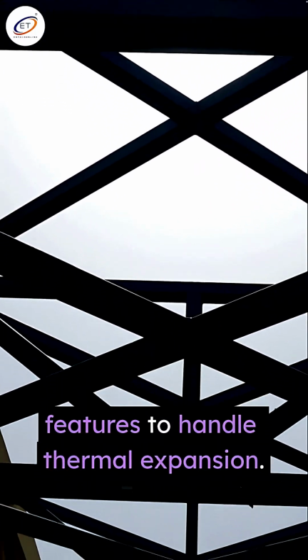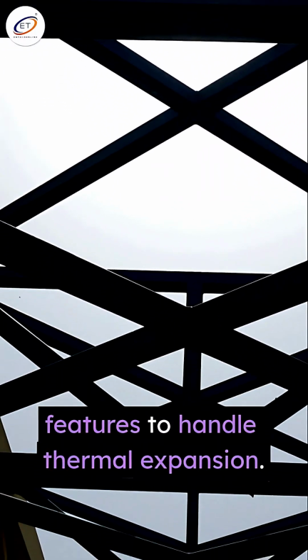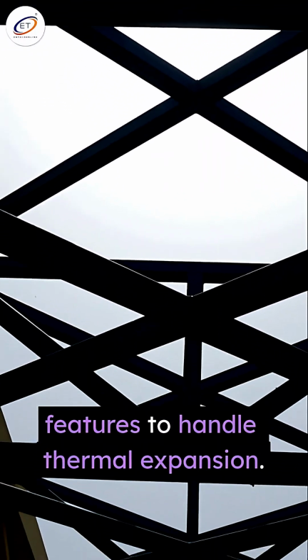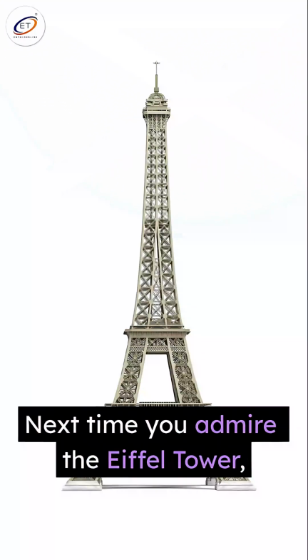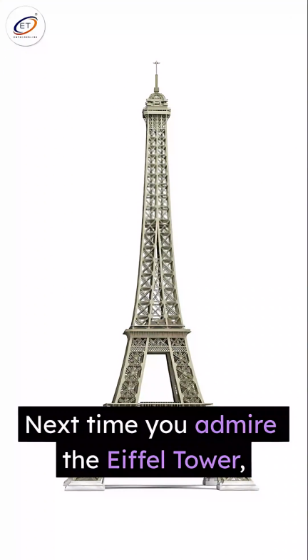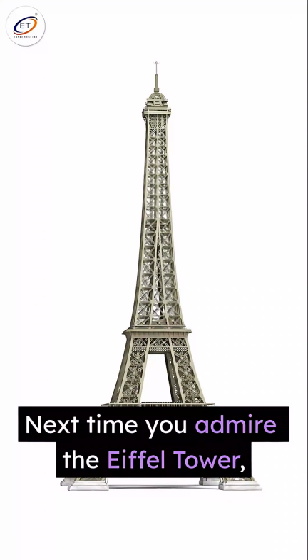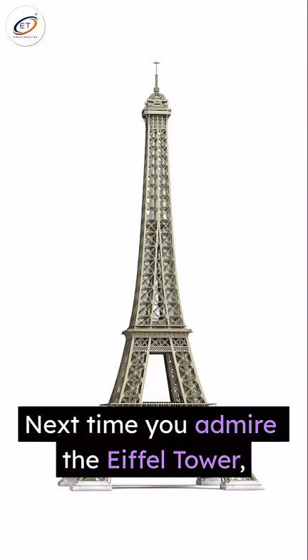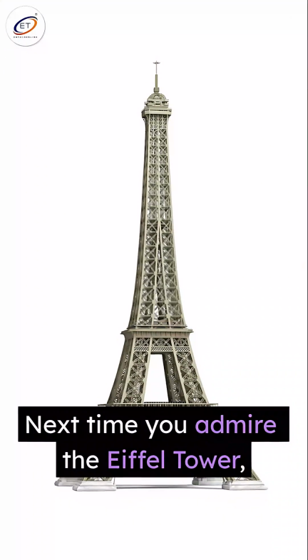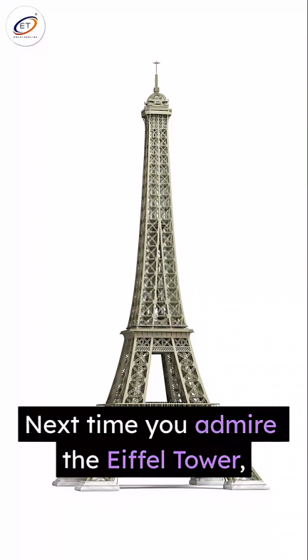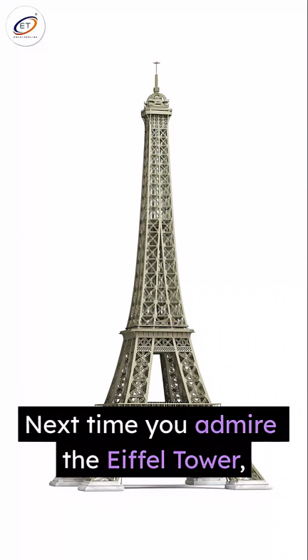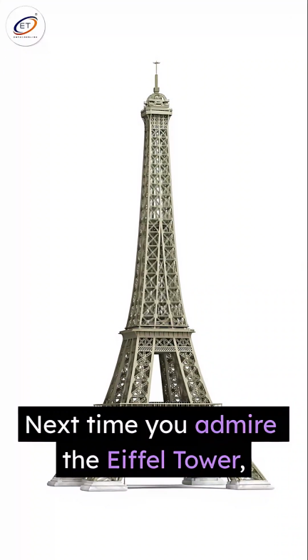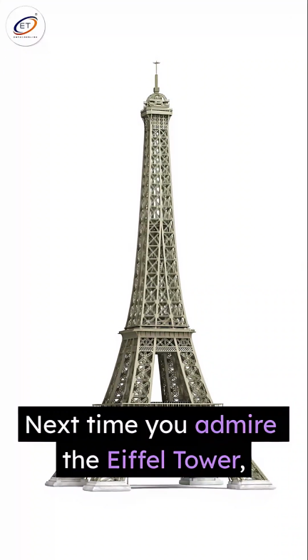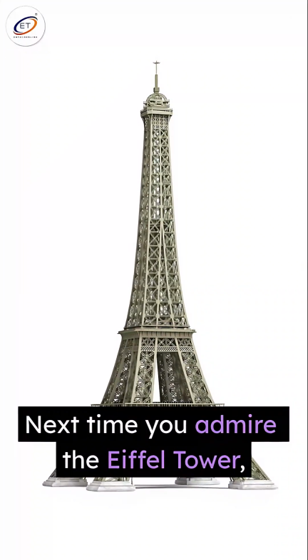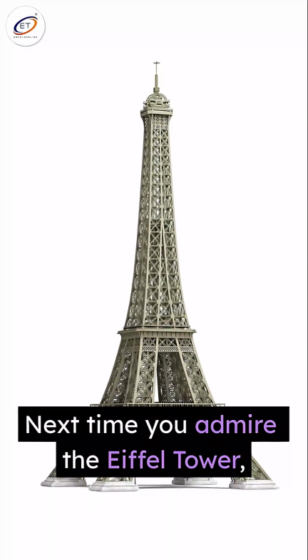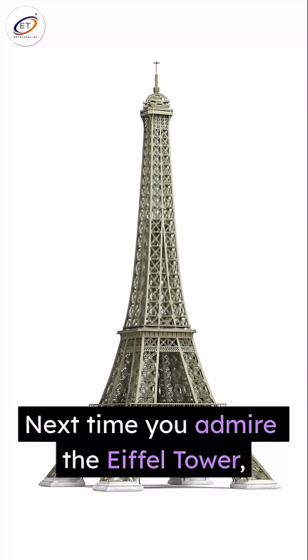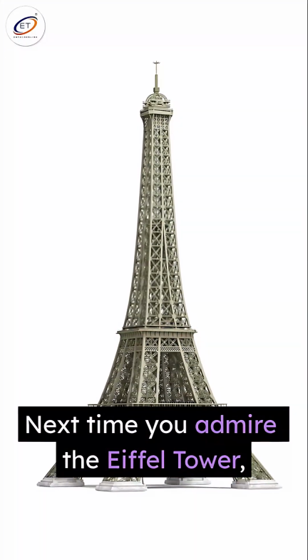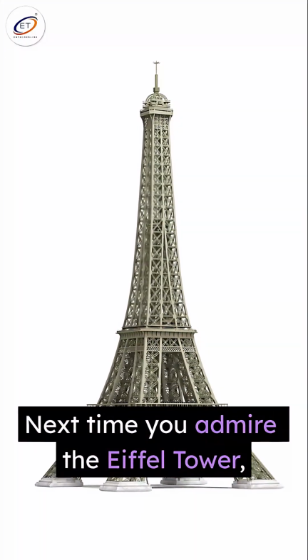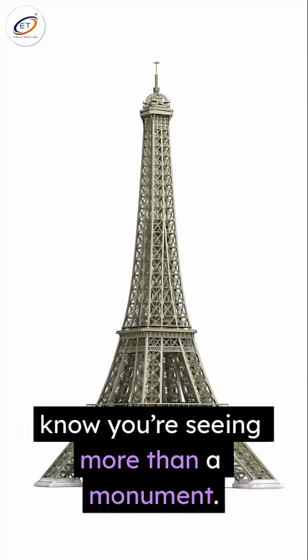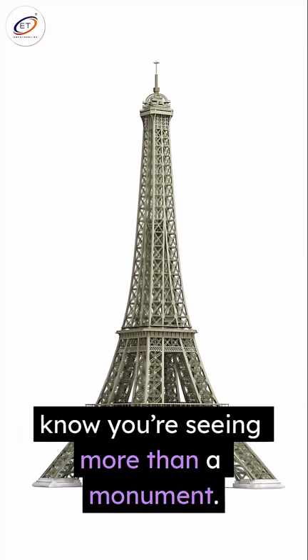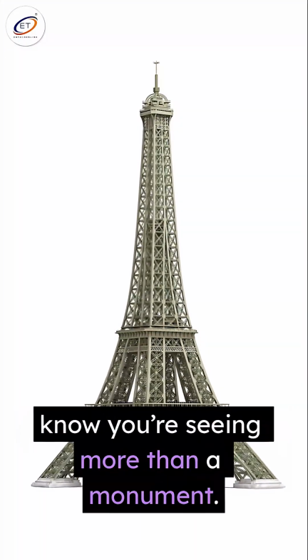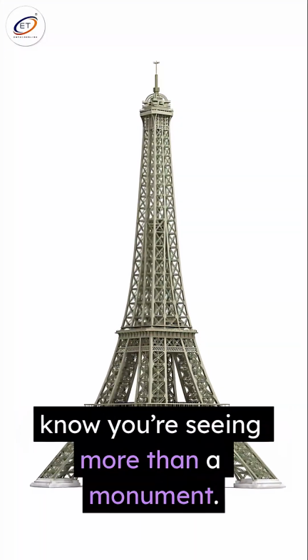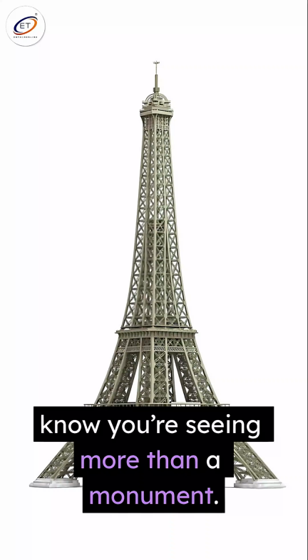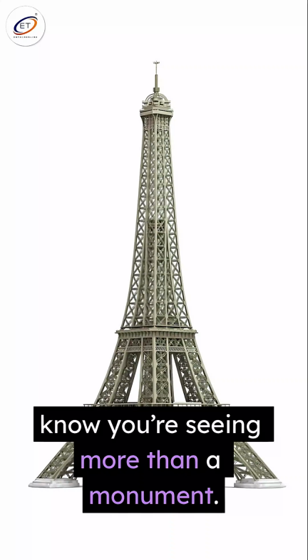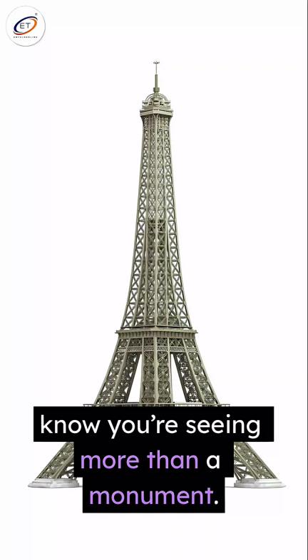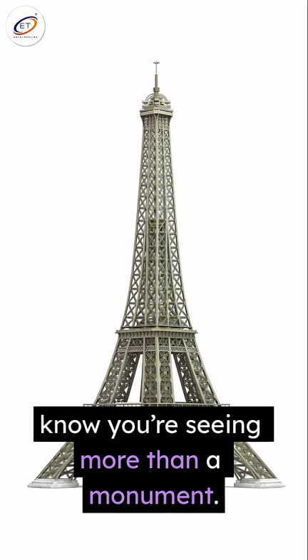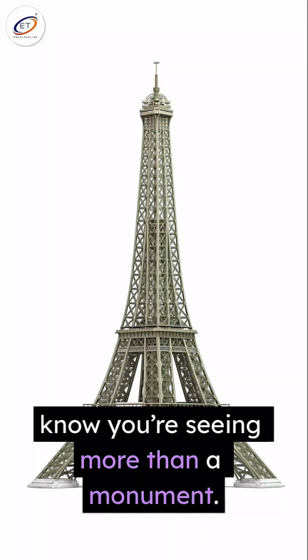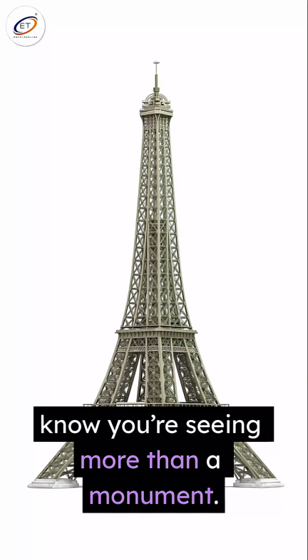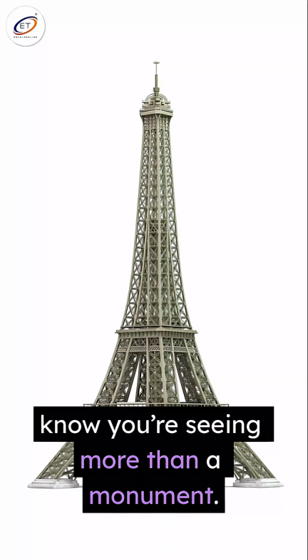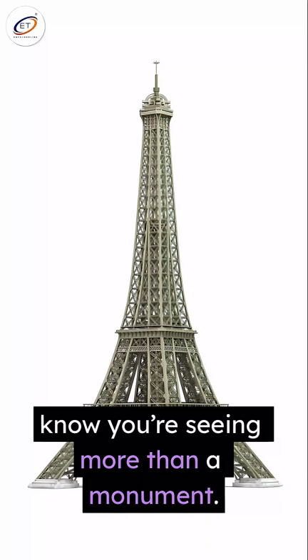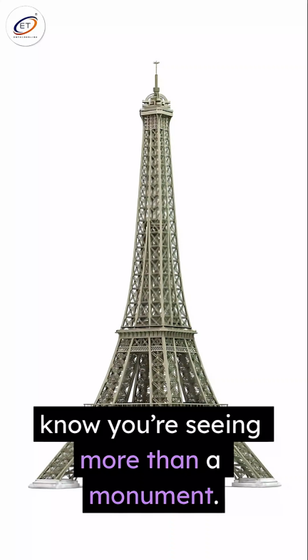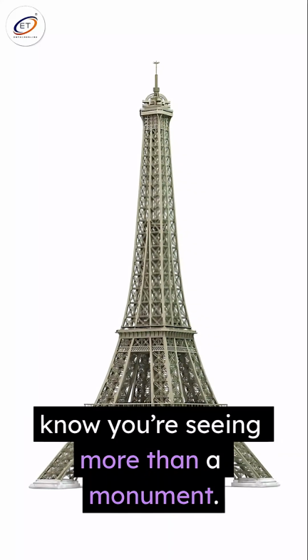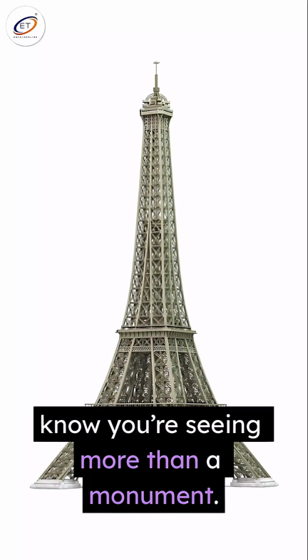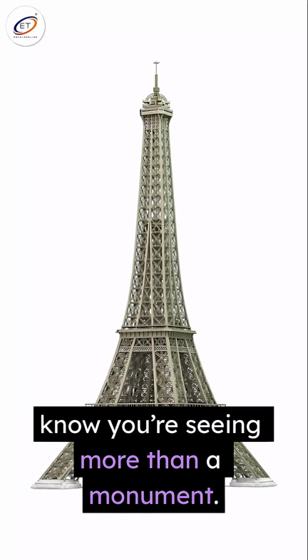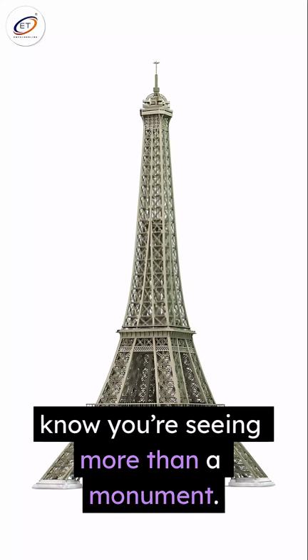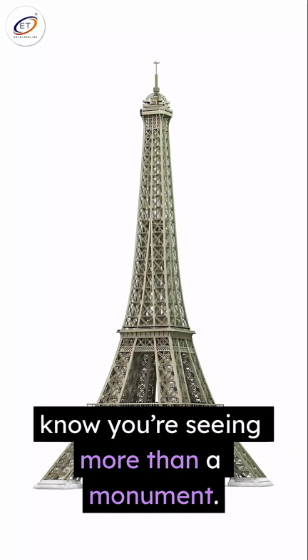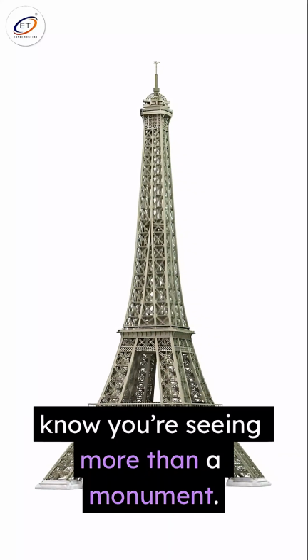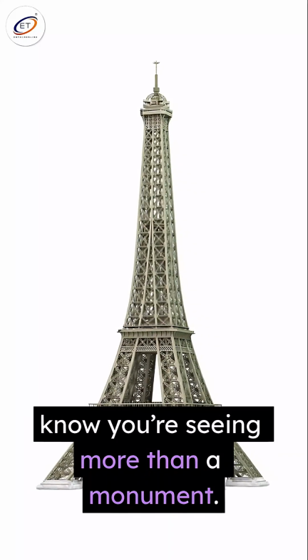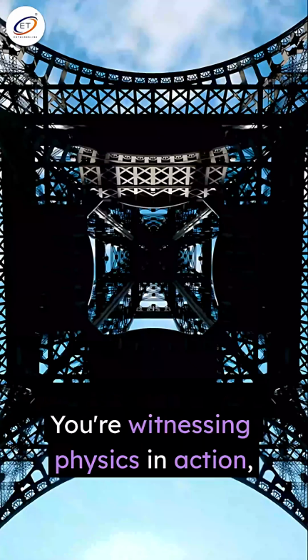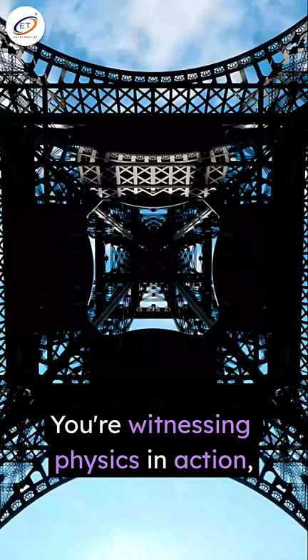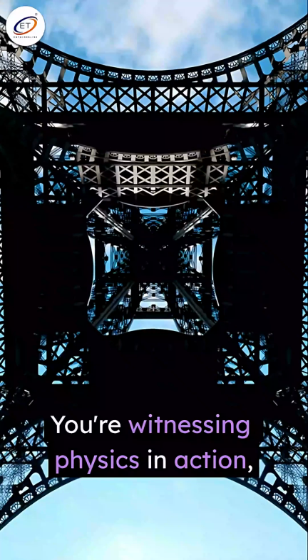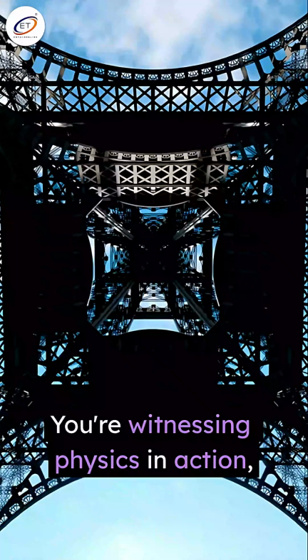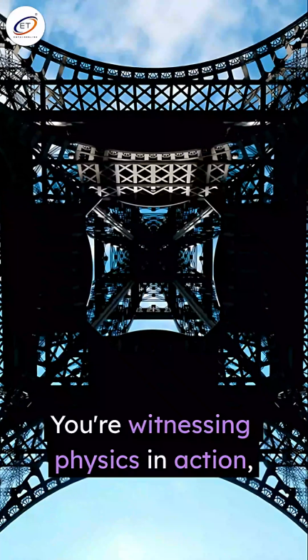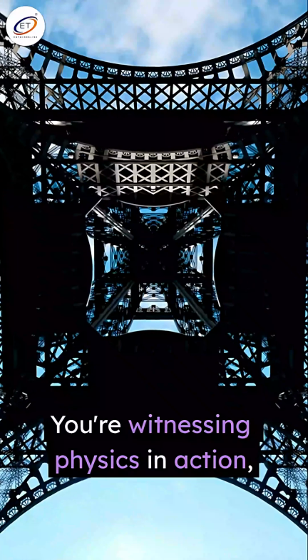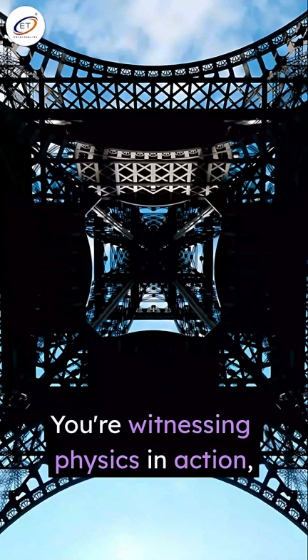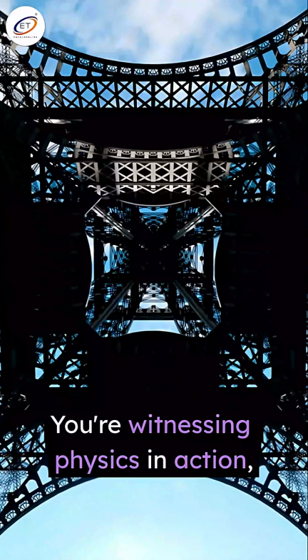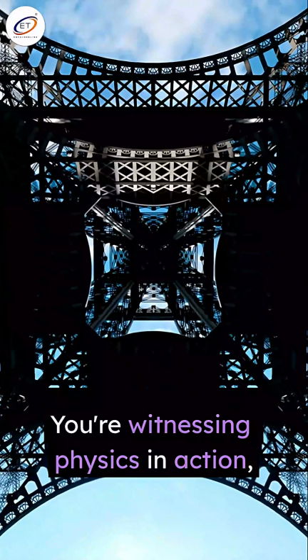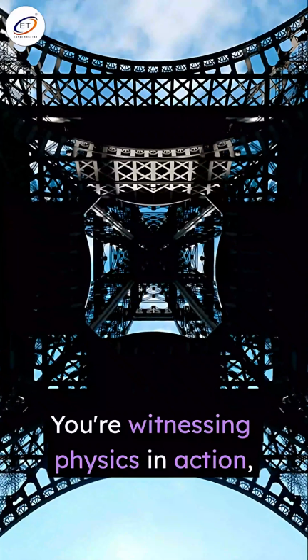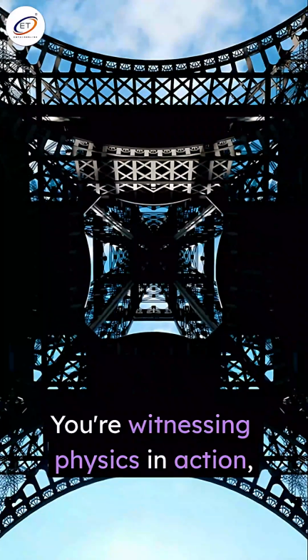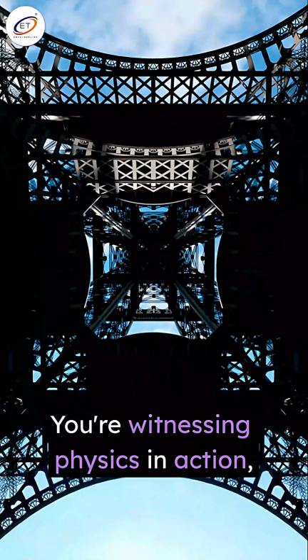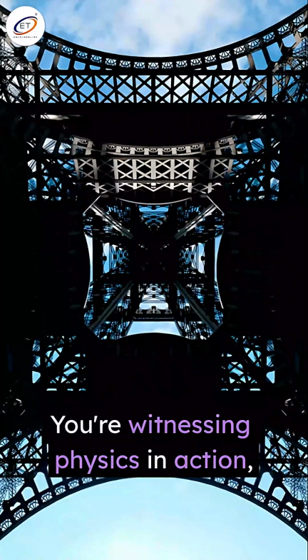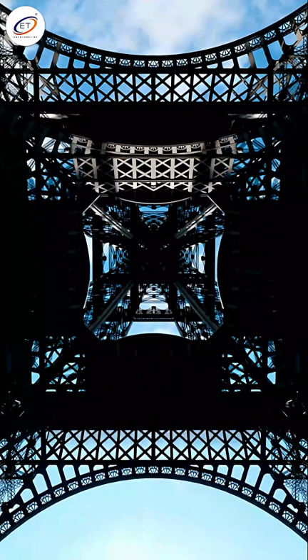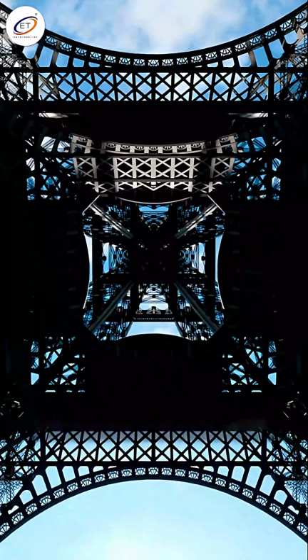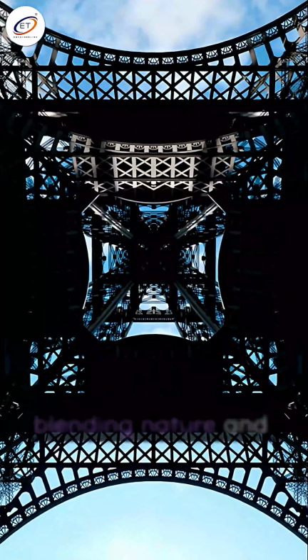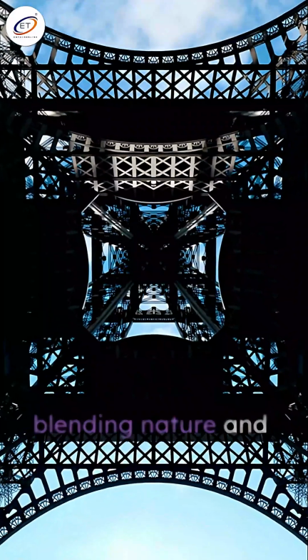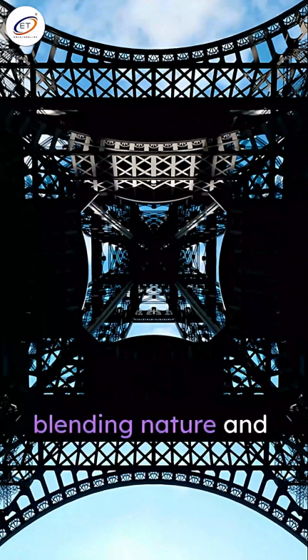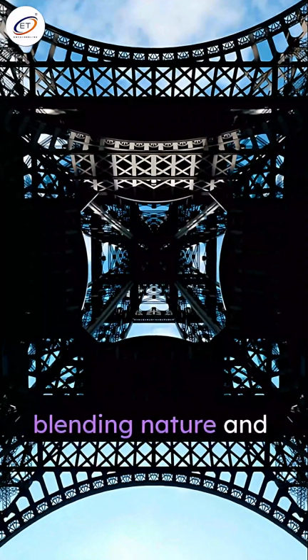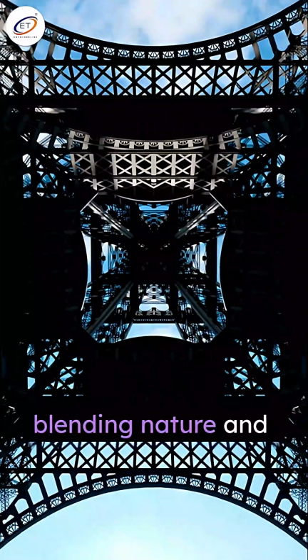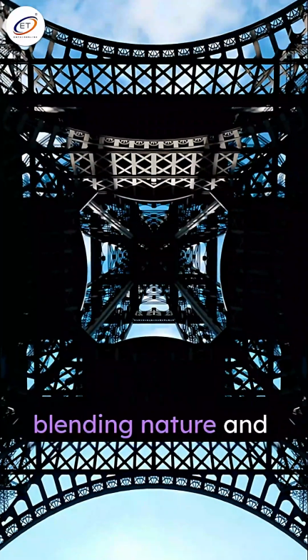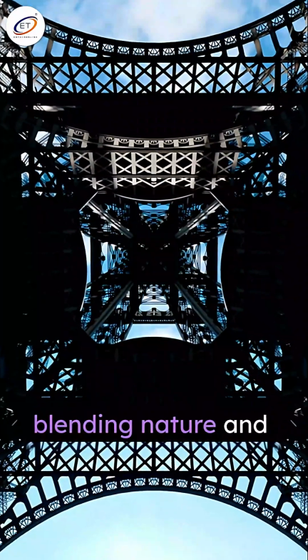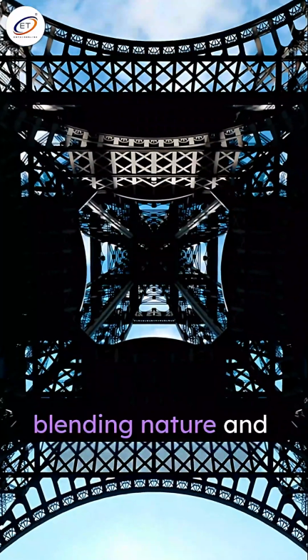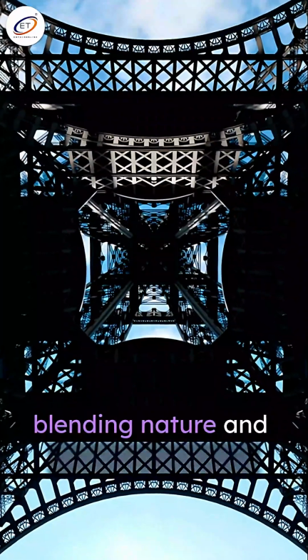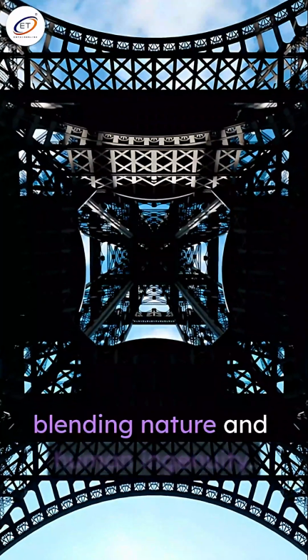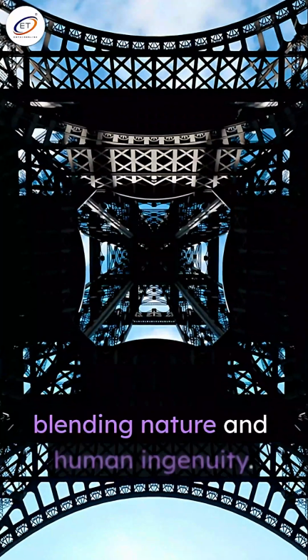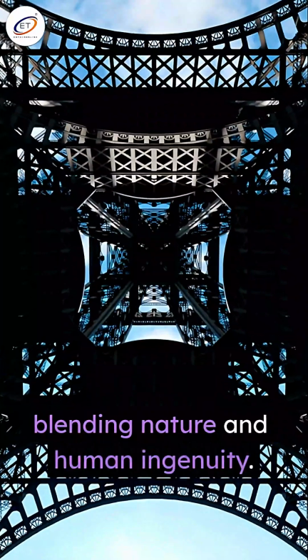Next time you admire the Eiffel Tower, know you're seeing more than a monument. You're witnessing physics in action, blending nature and human ingenuity.